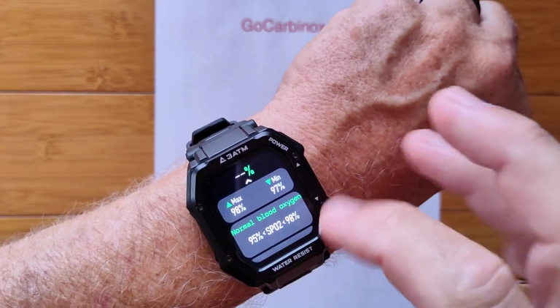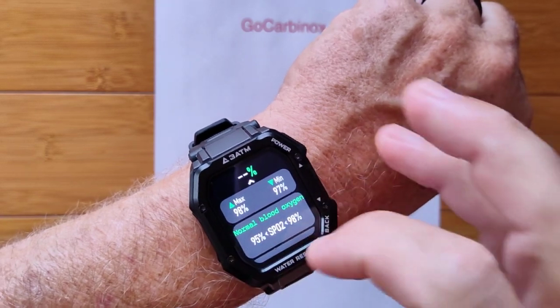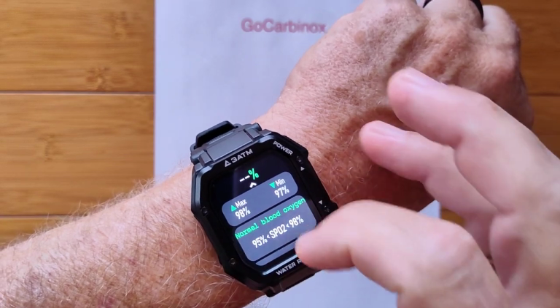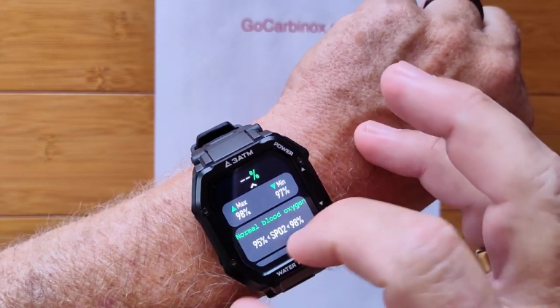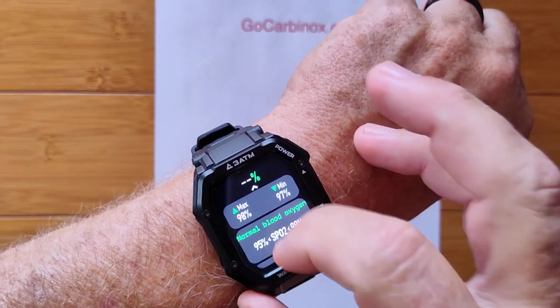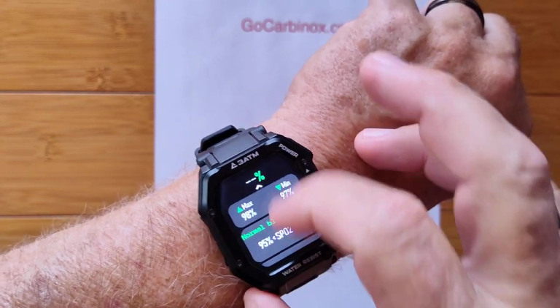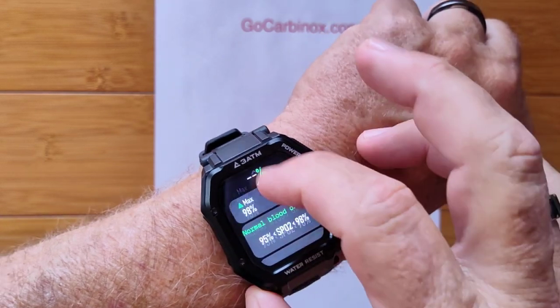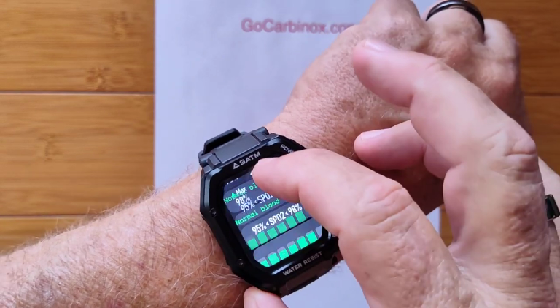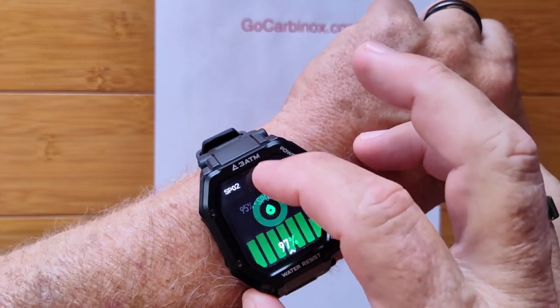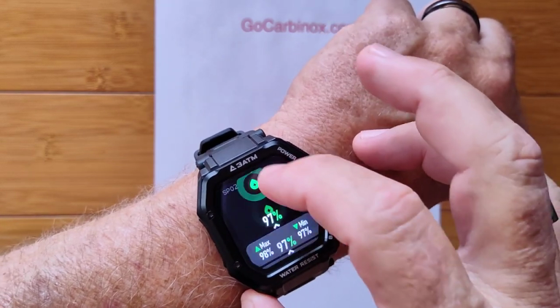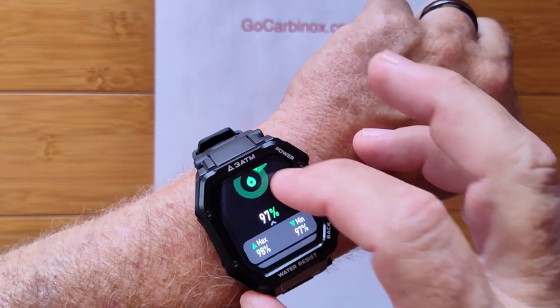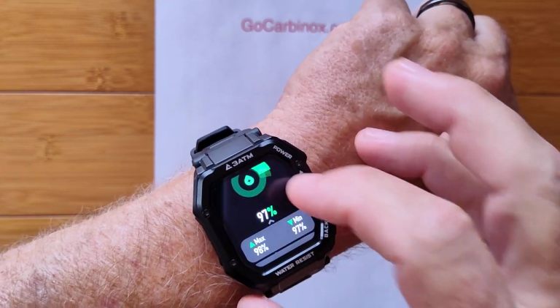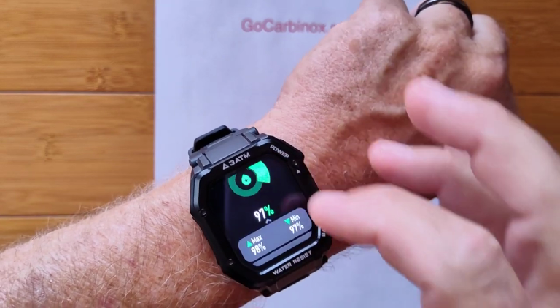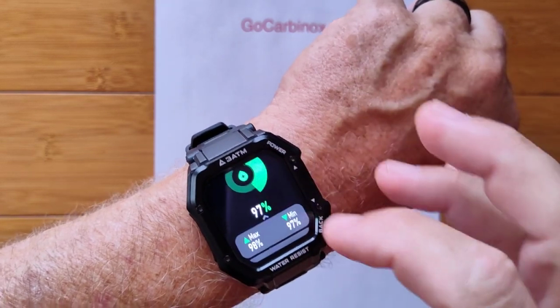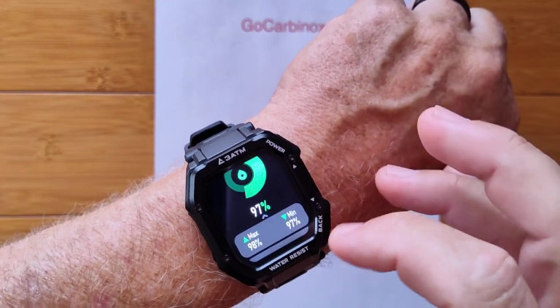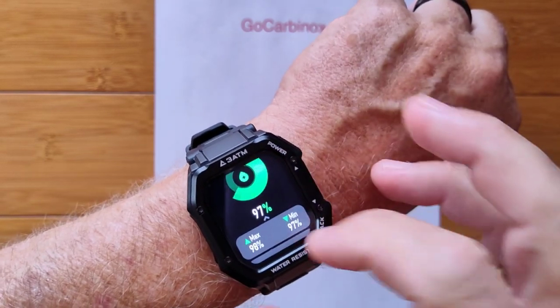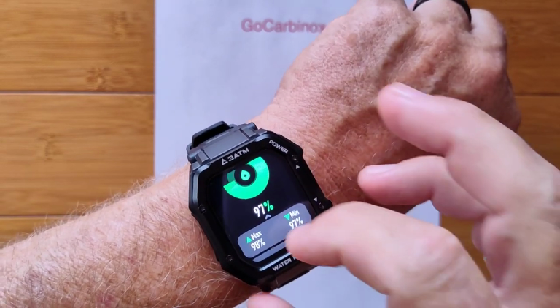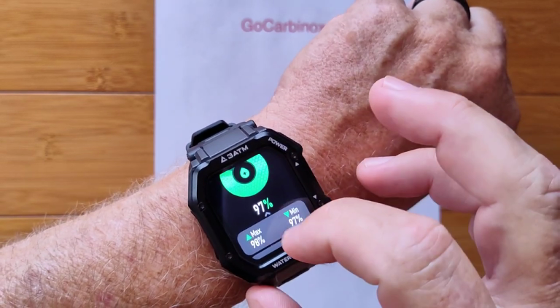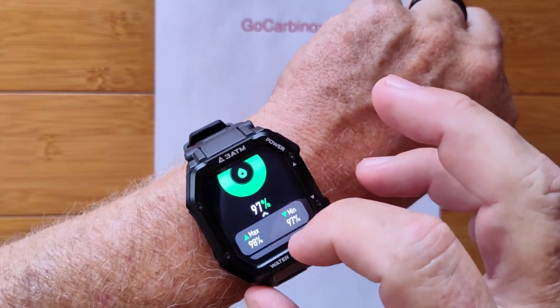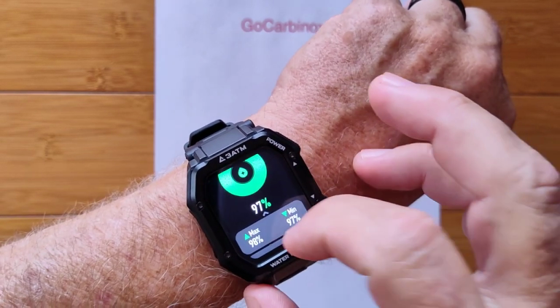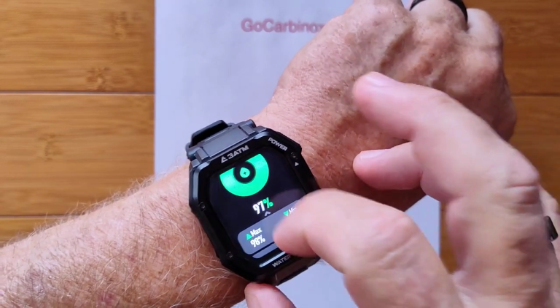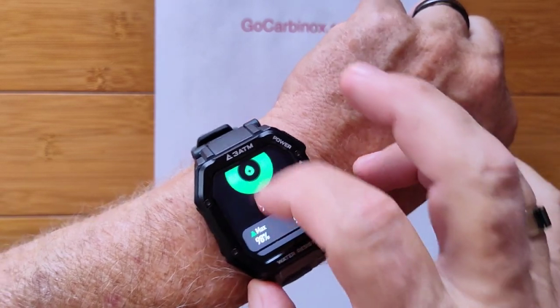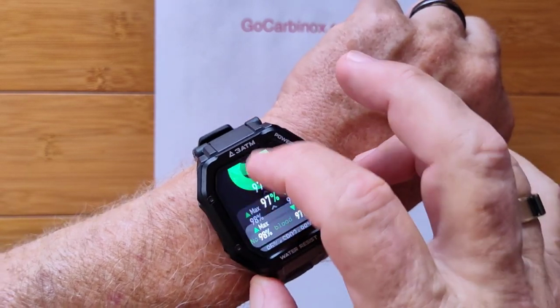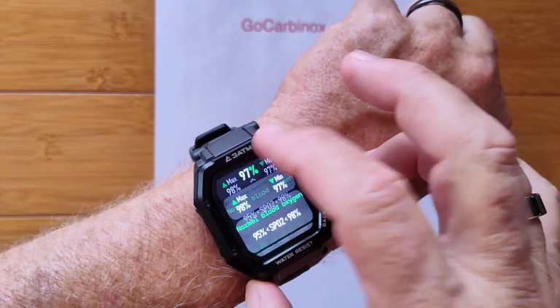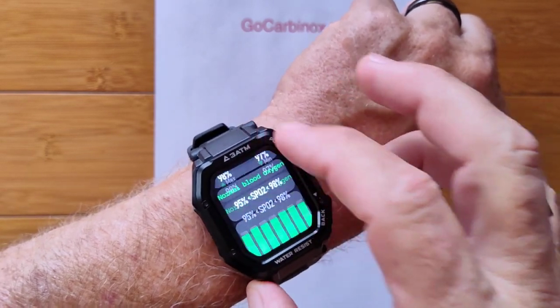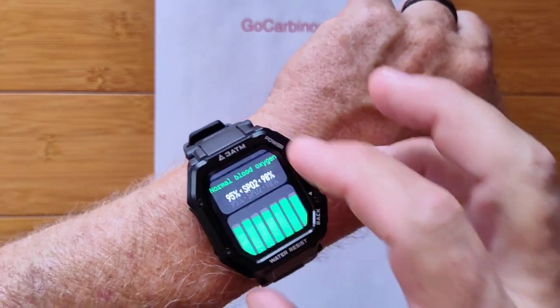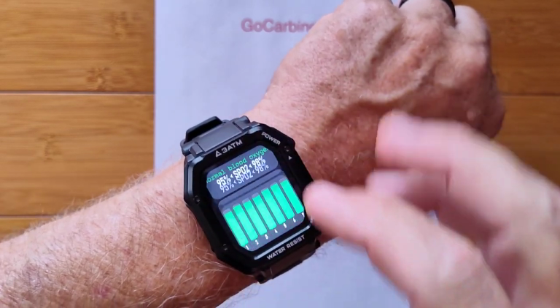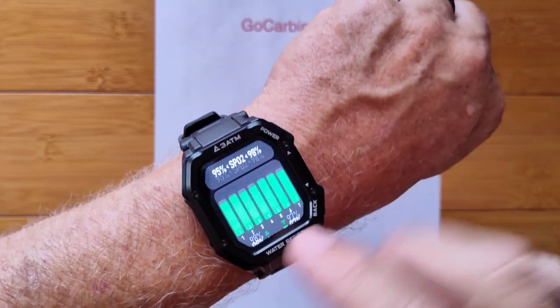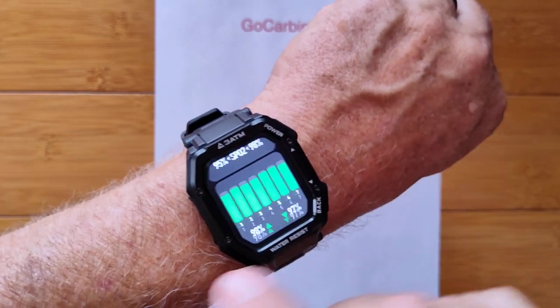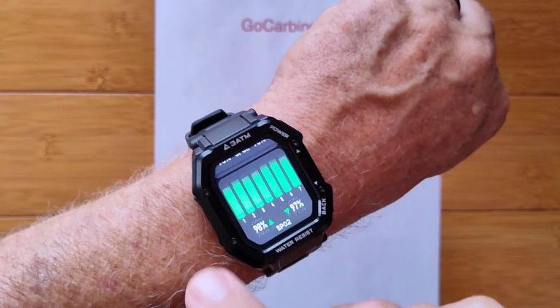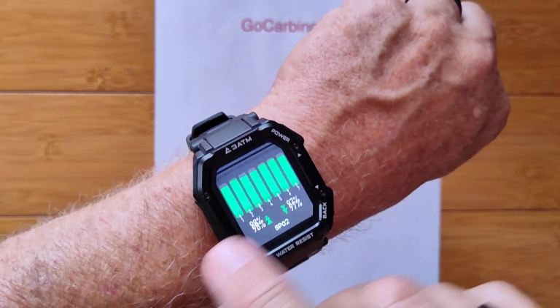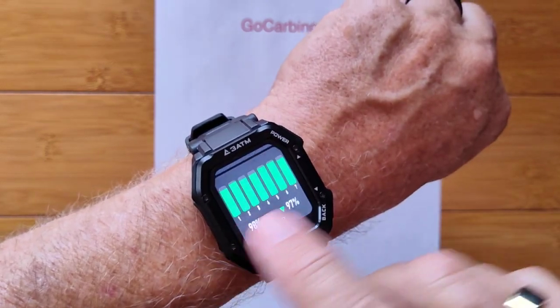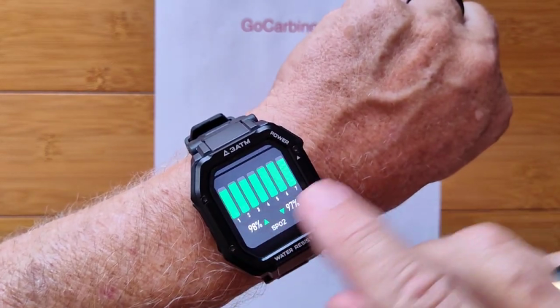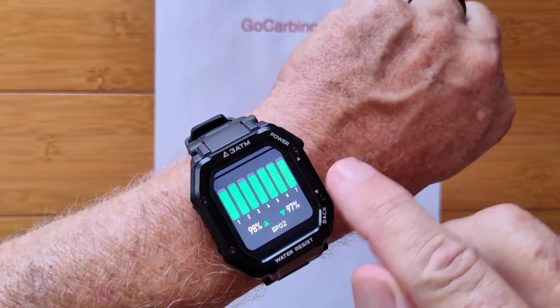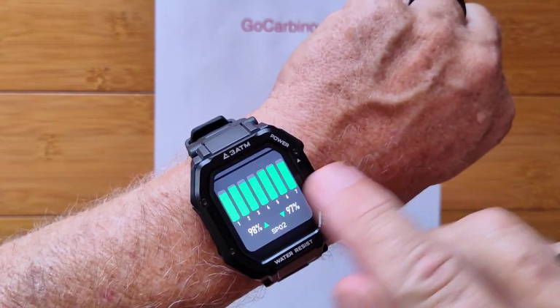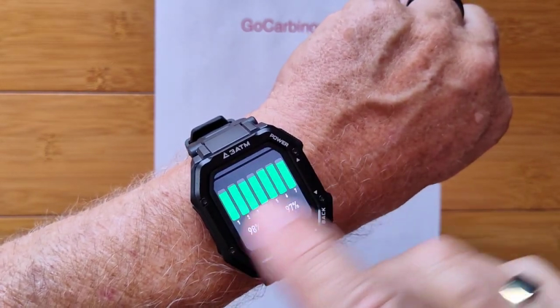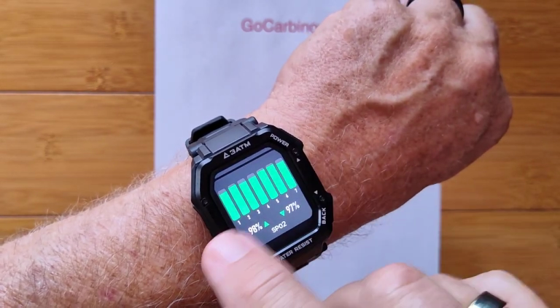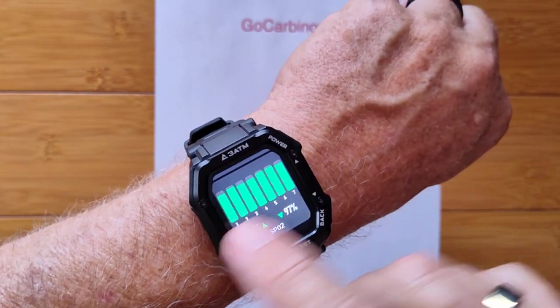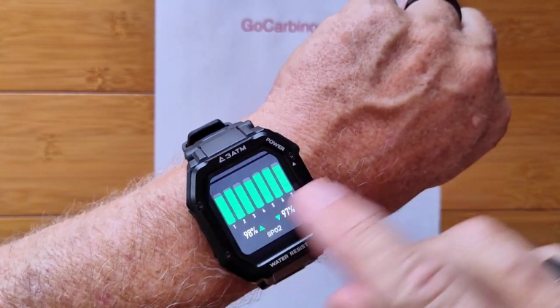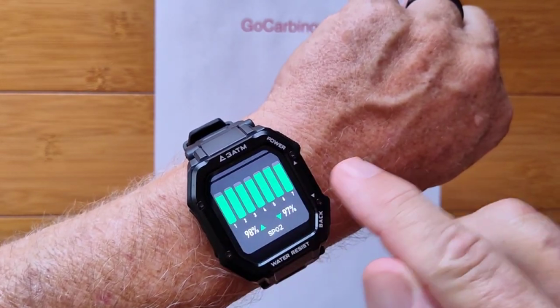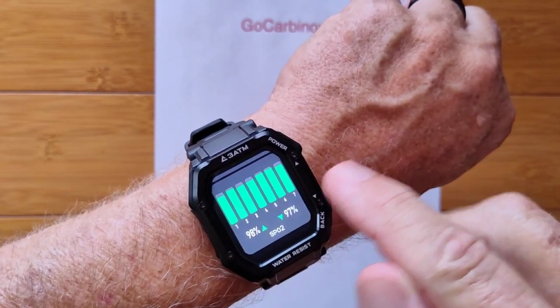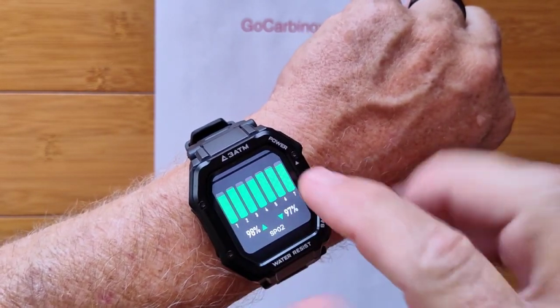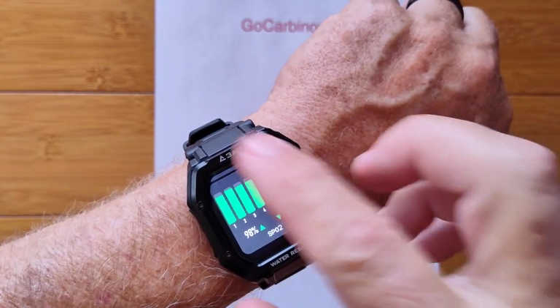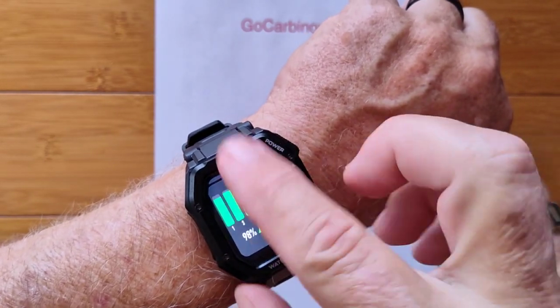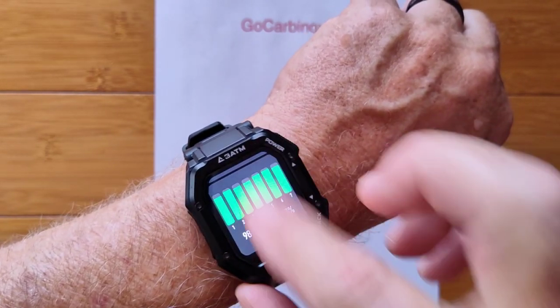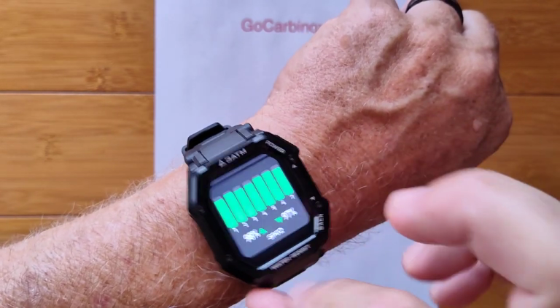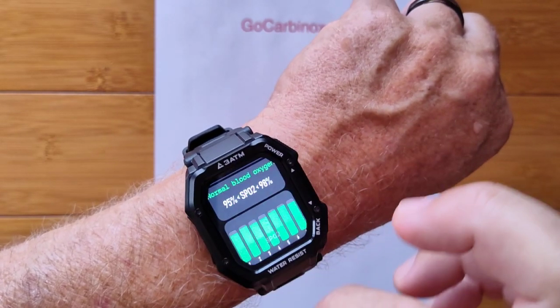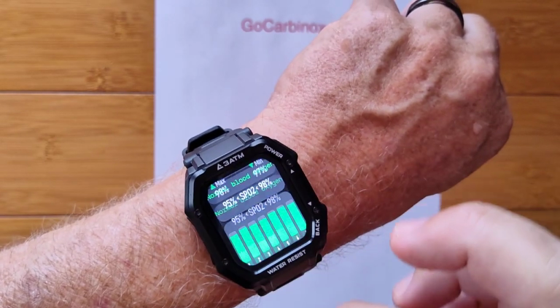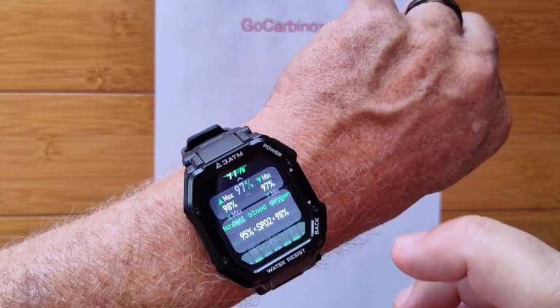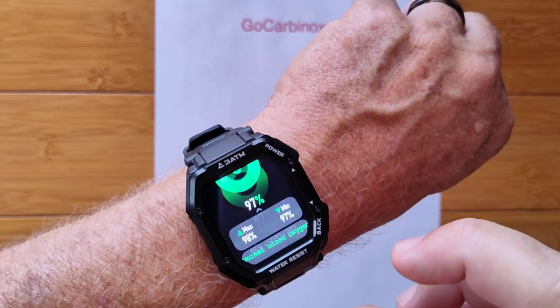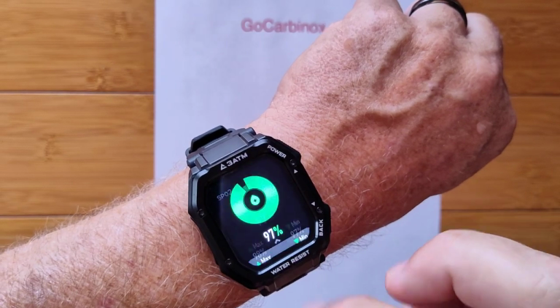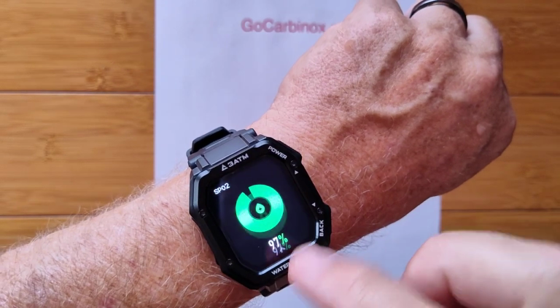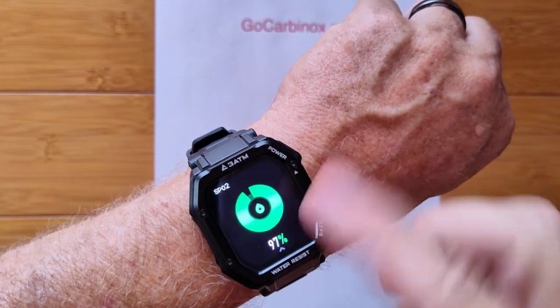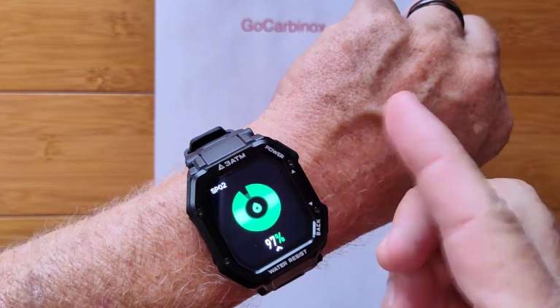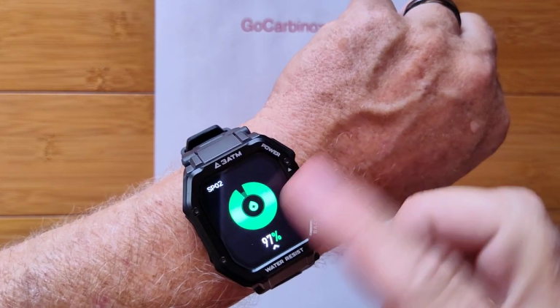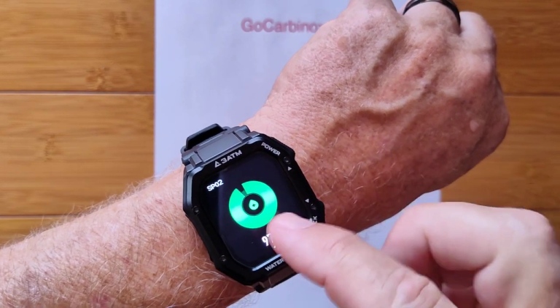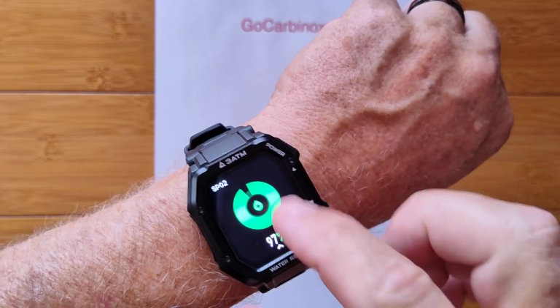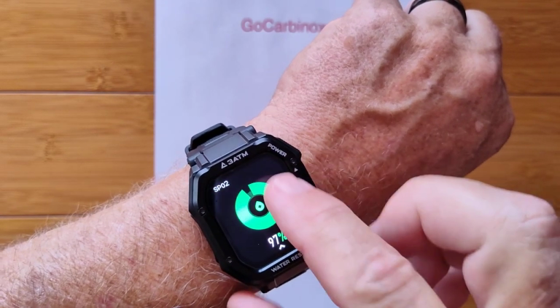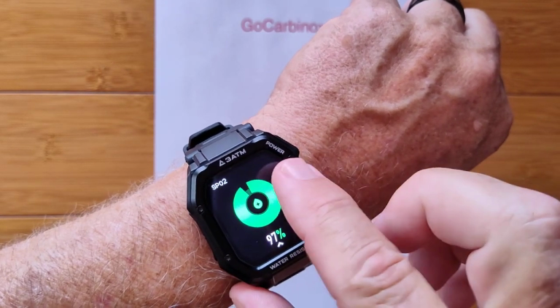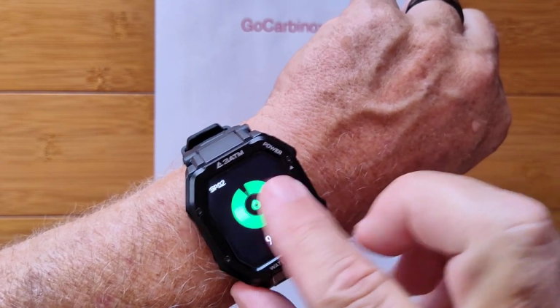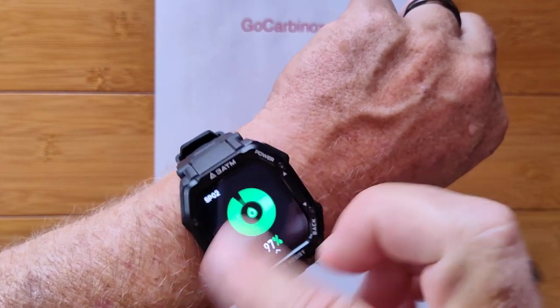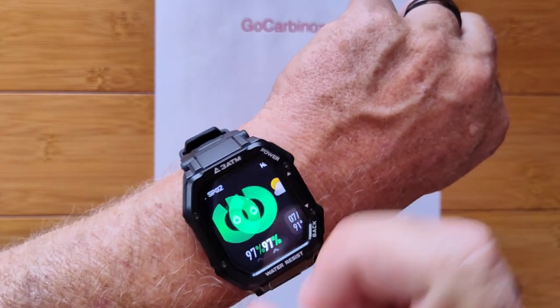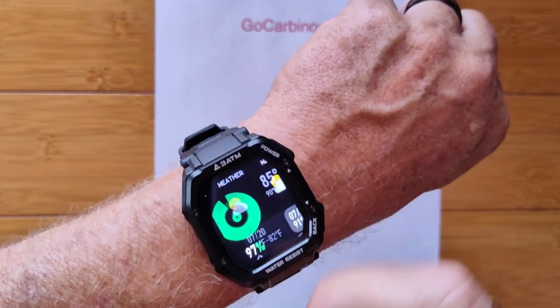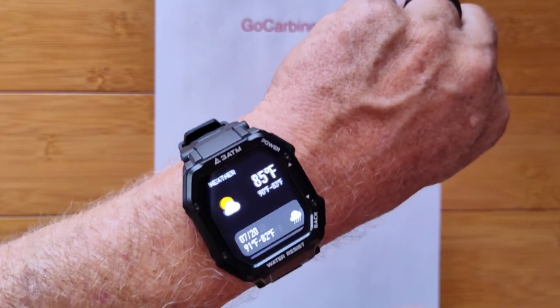It'll show you your normal range, your maximum, your minimum, and of course your last 7 readings are here as well — and that's the current reading.